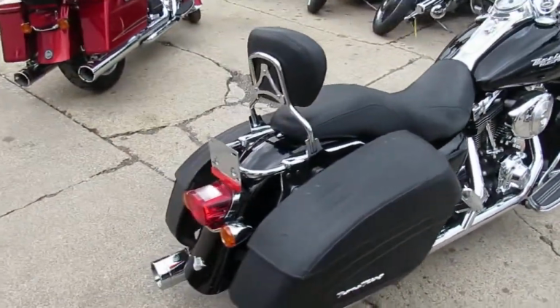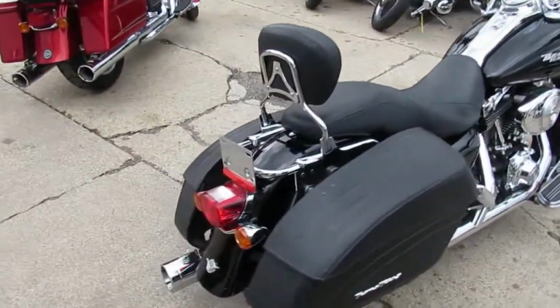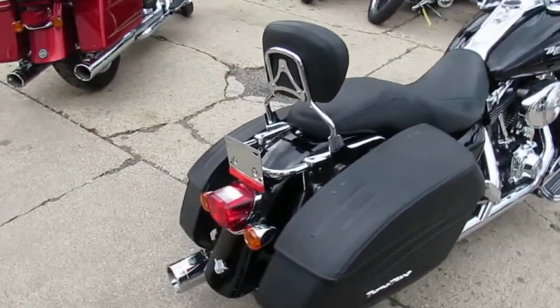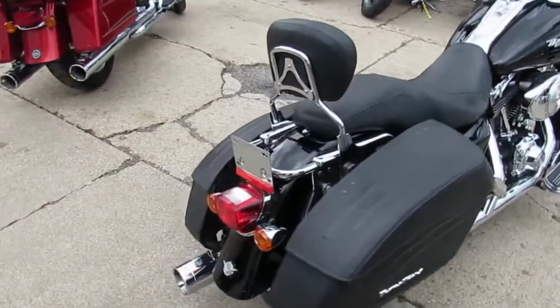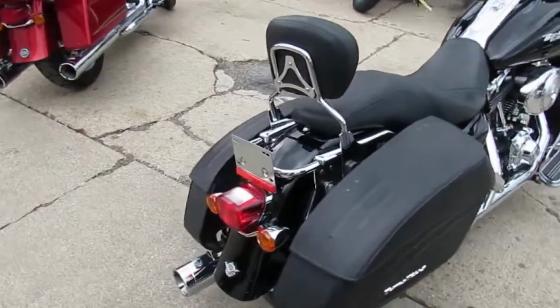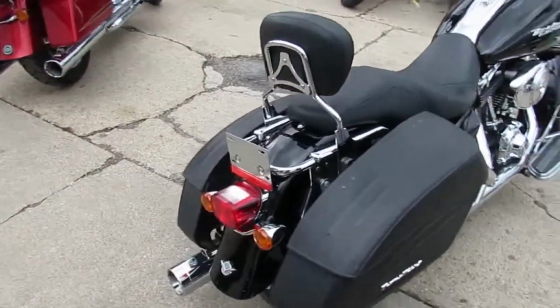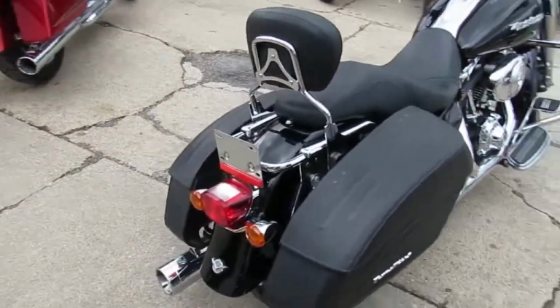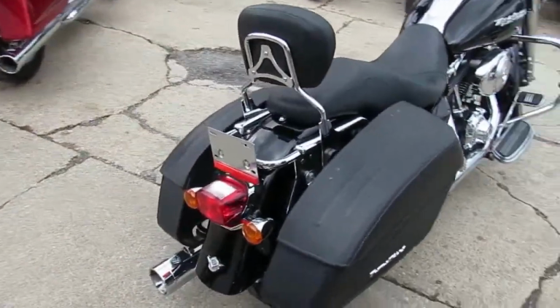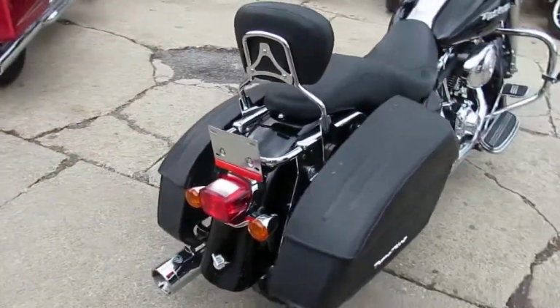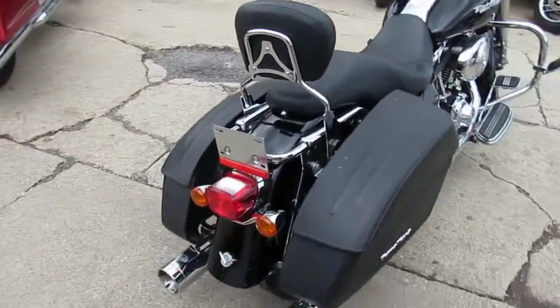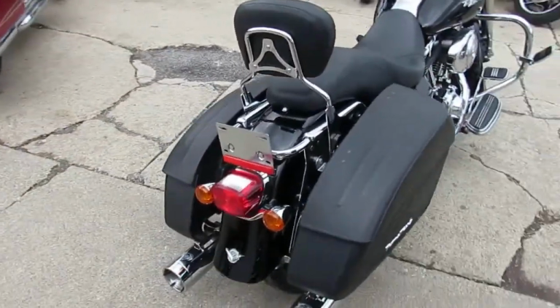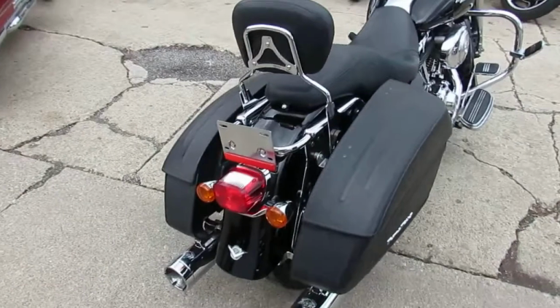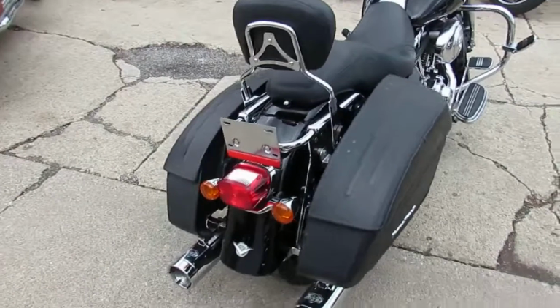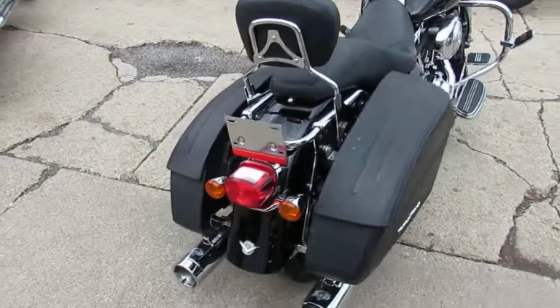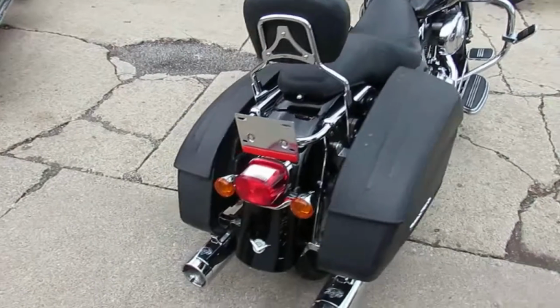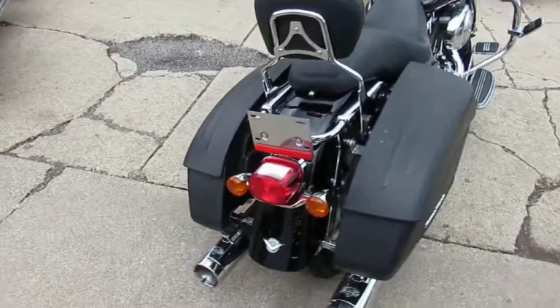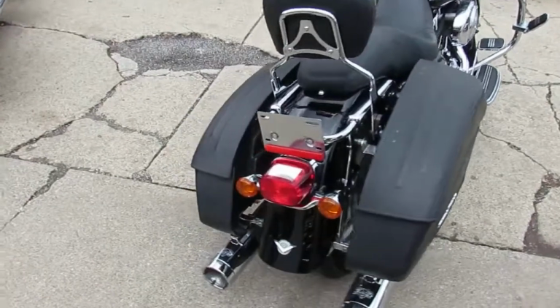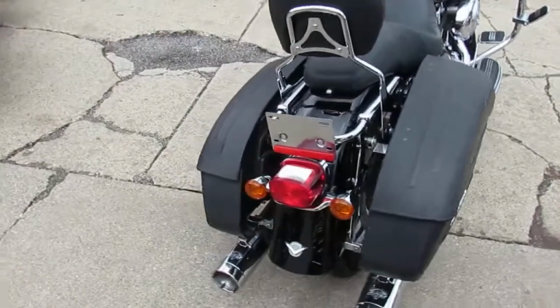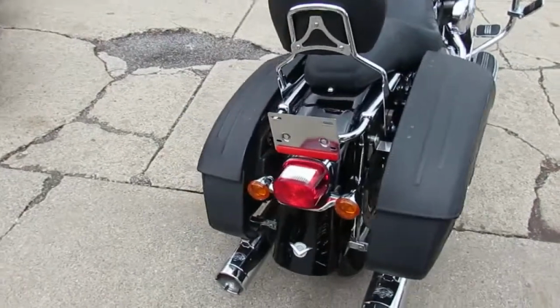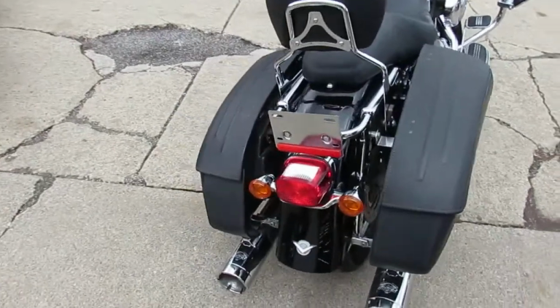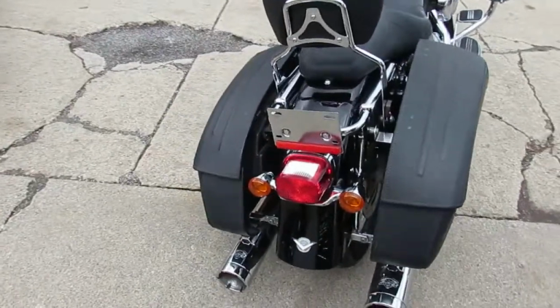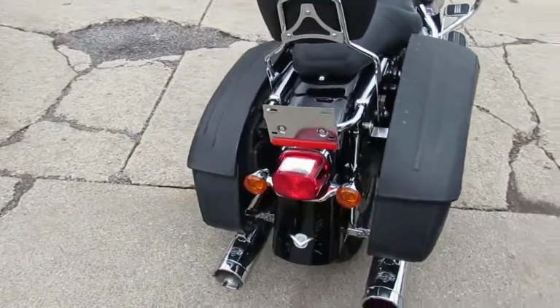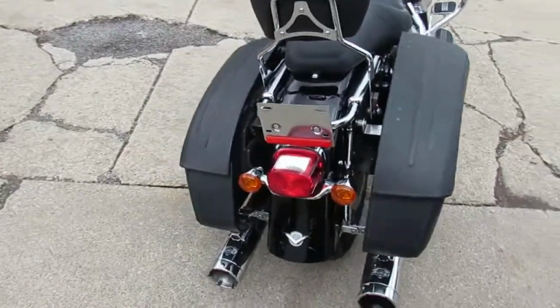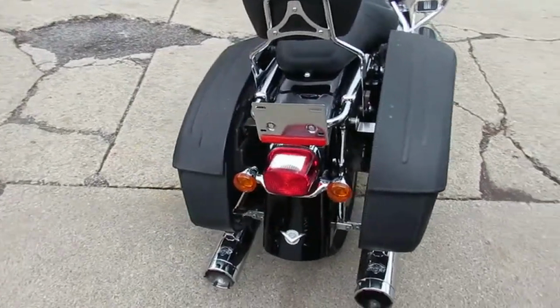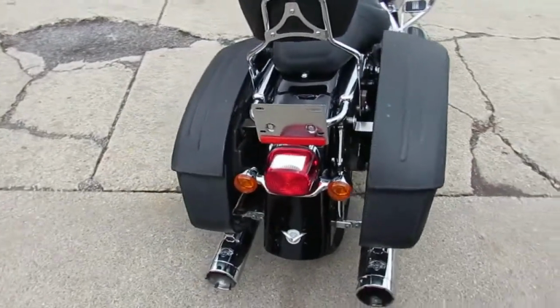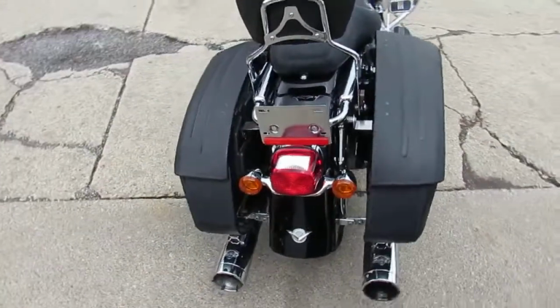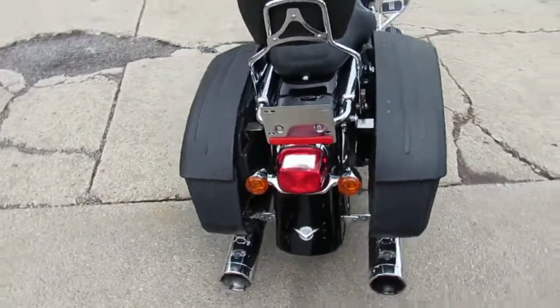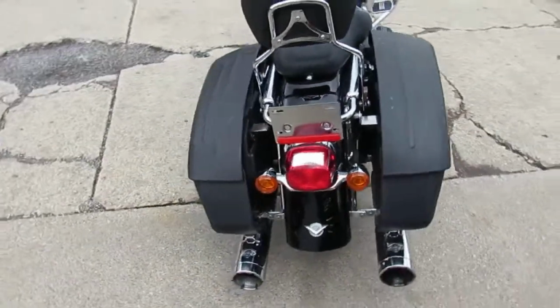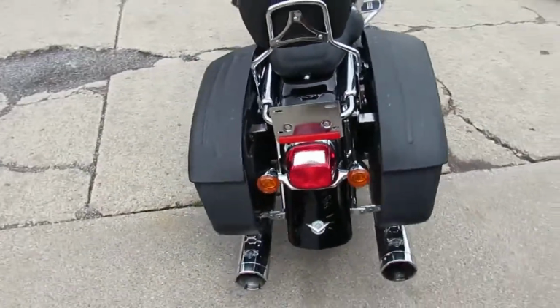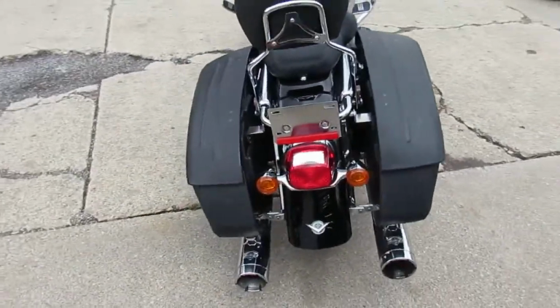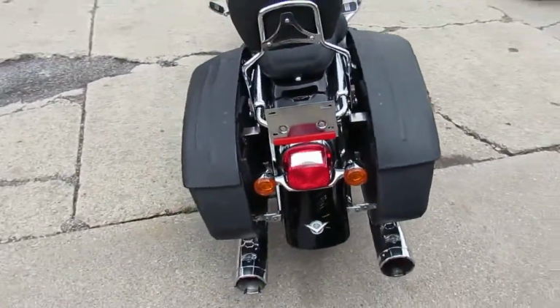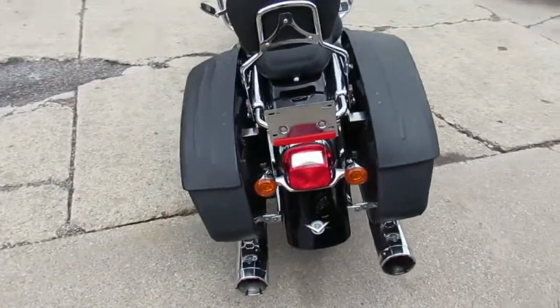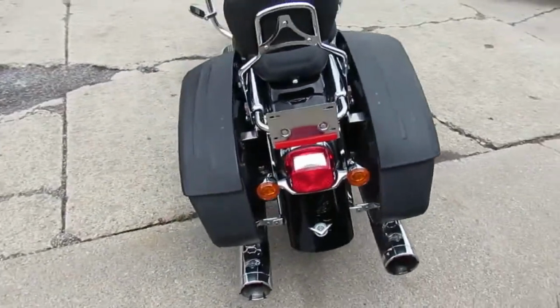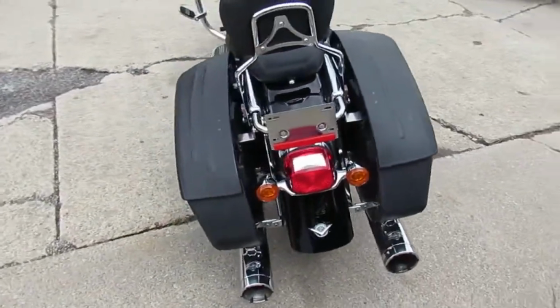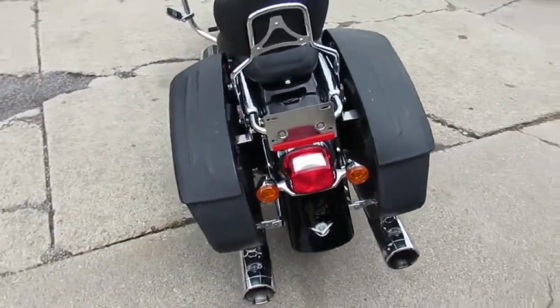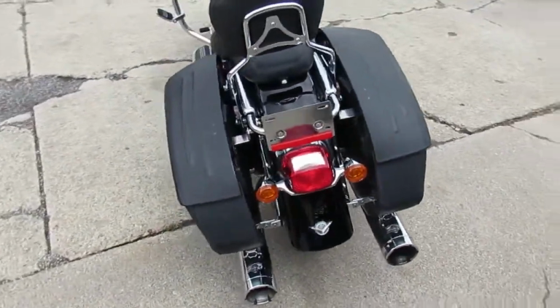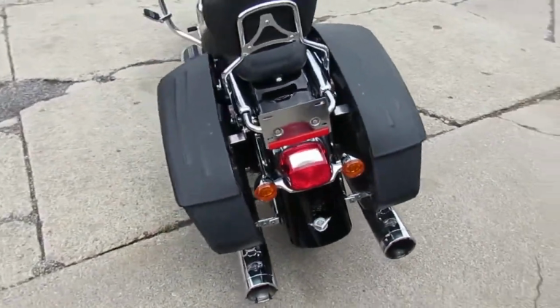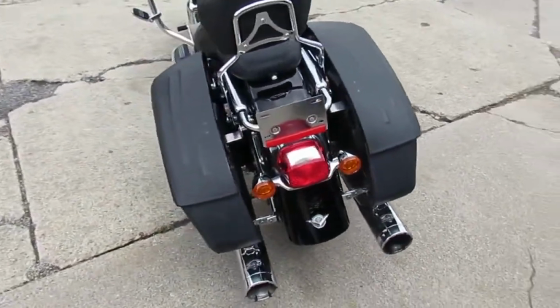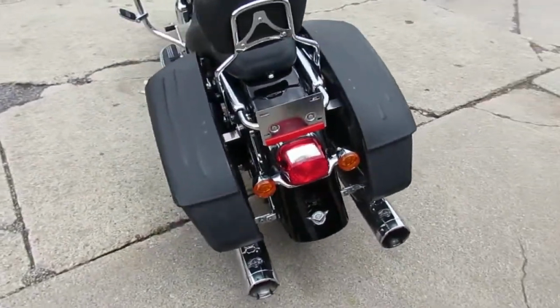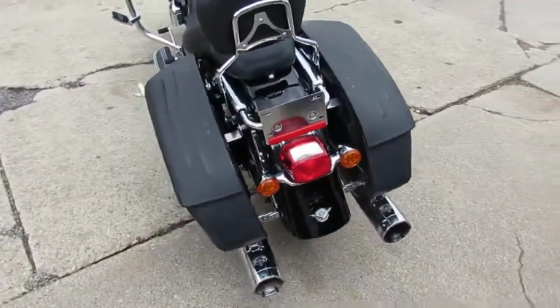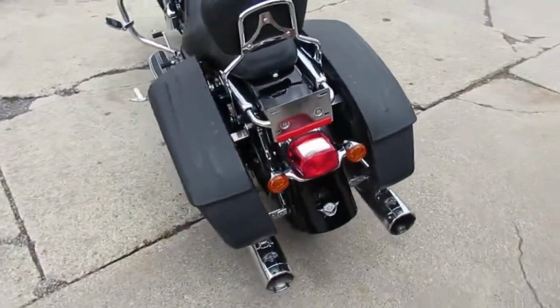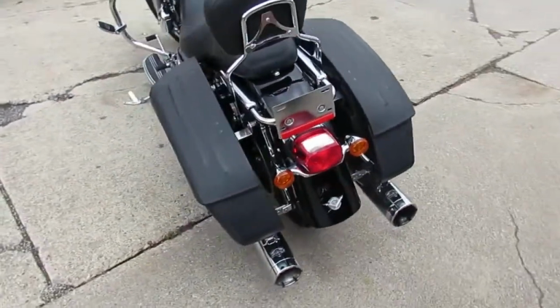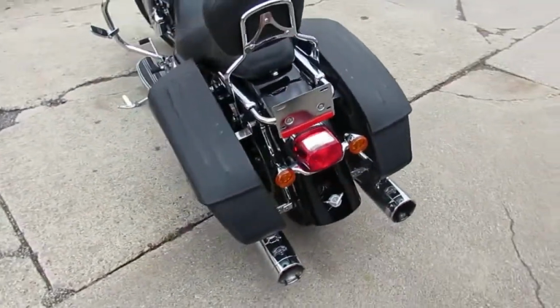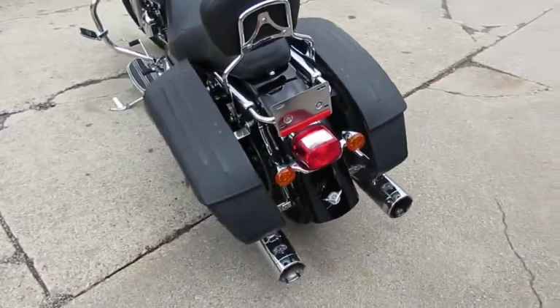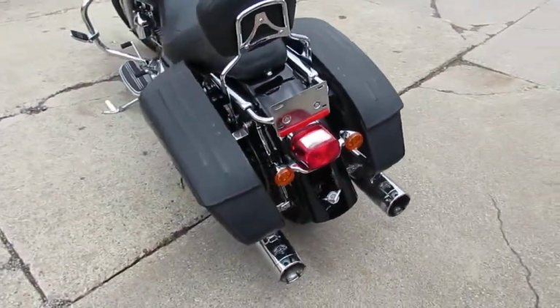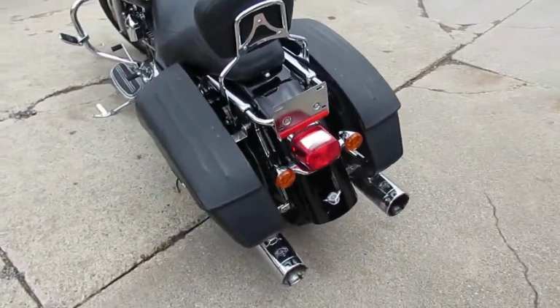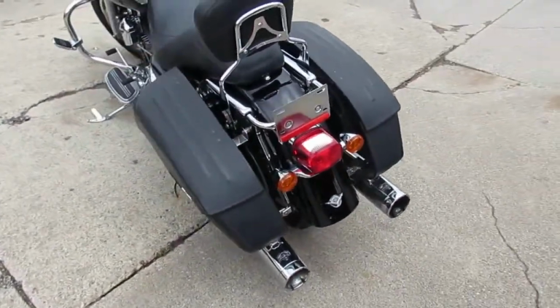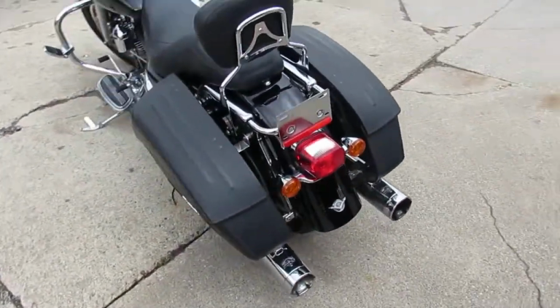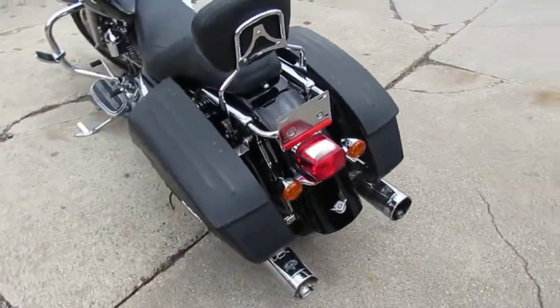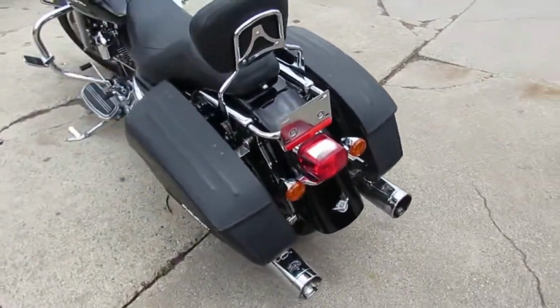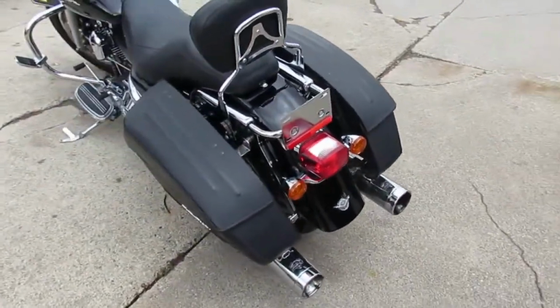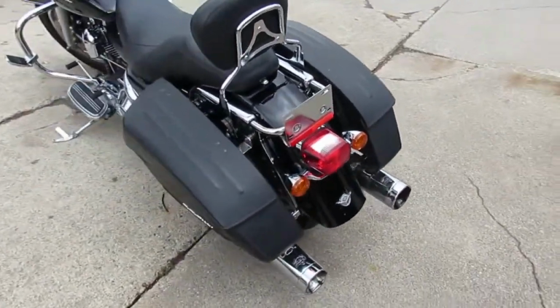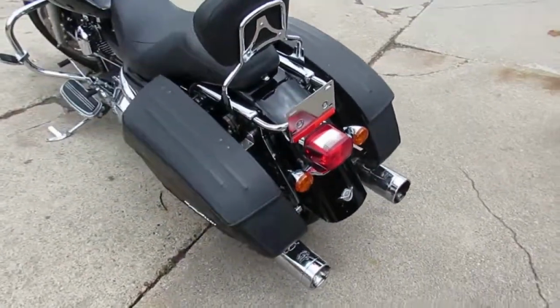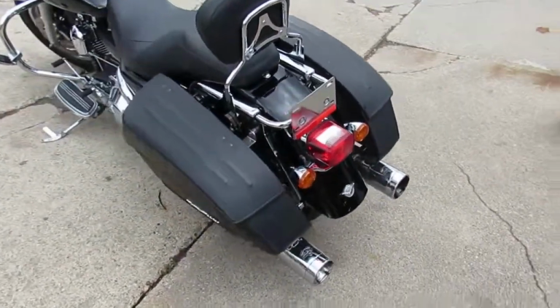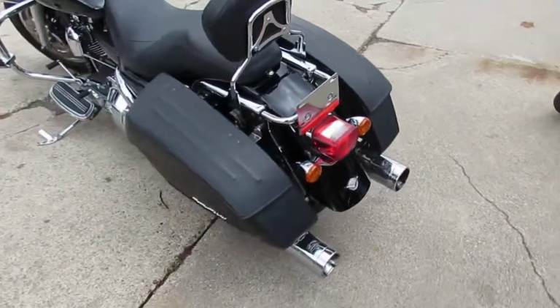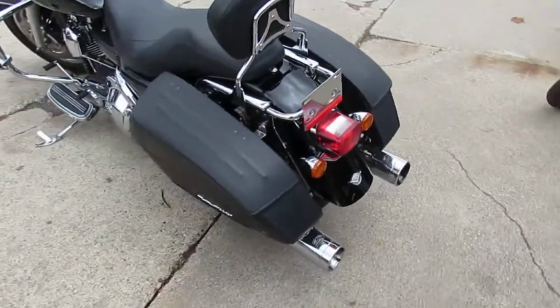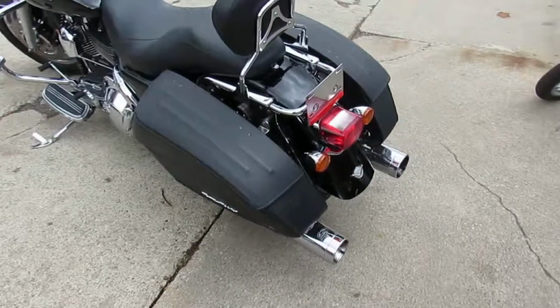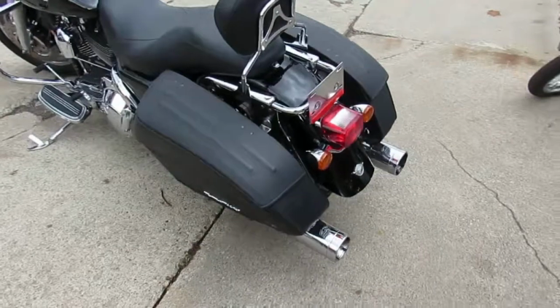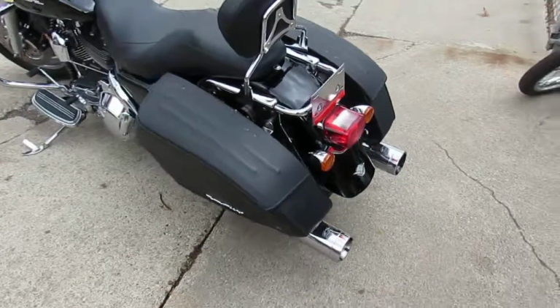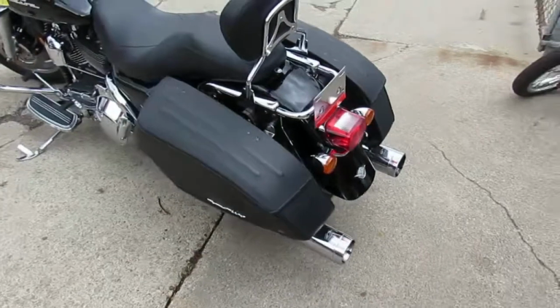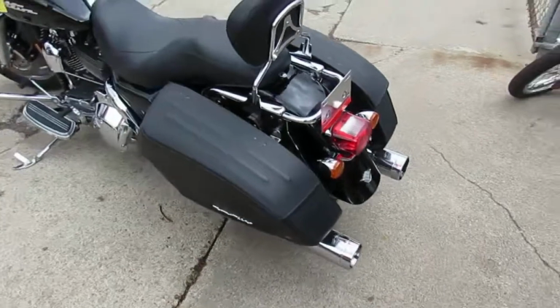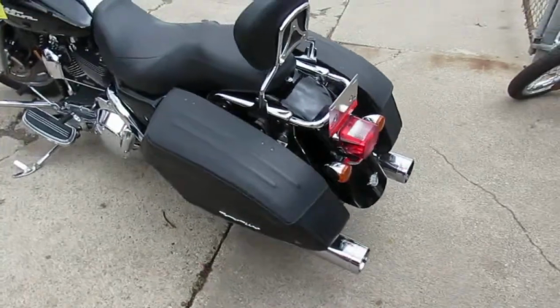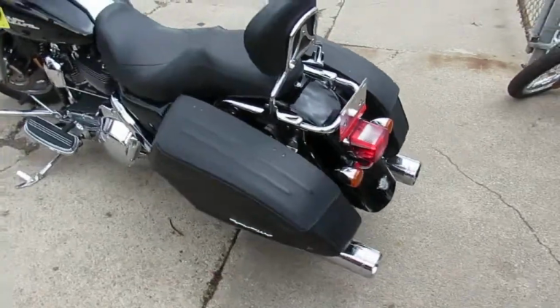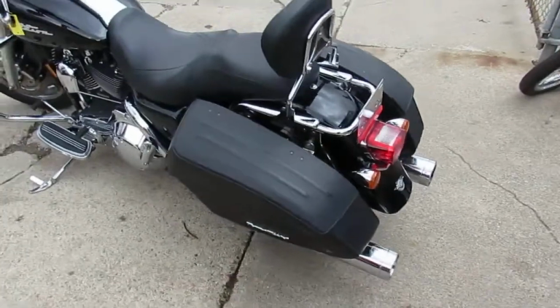Windshield, backrest, Lansen Hines exhaust — this one's got it all. Sharp, low mileage Rogue King for sale.